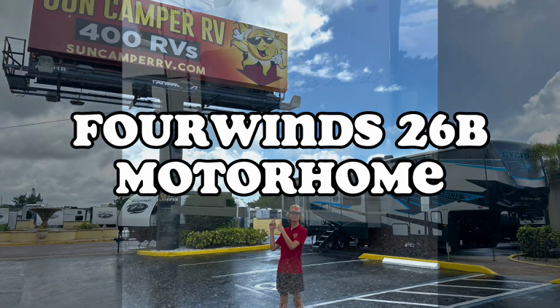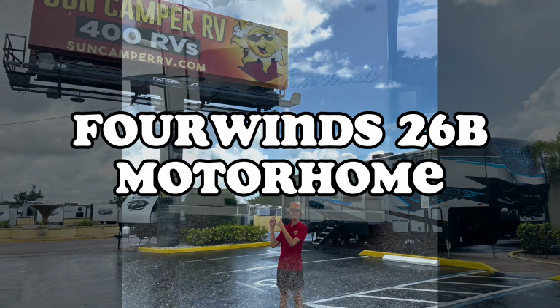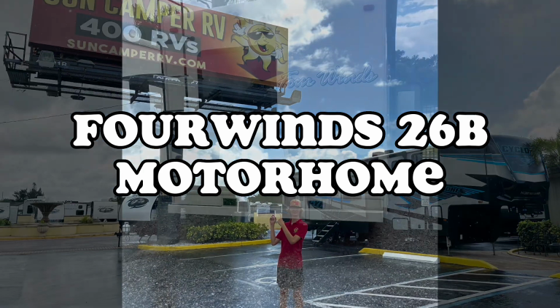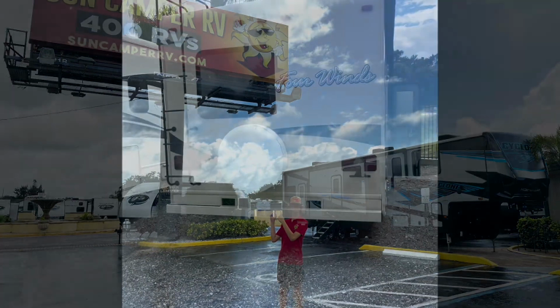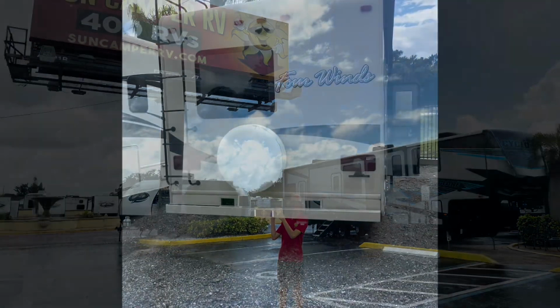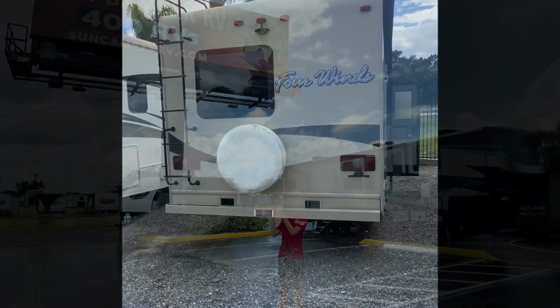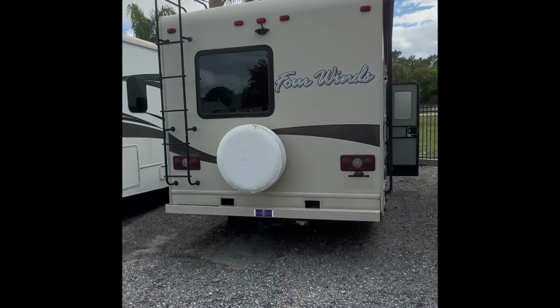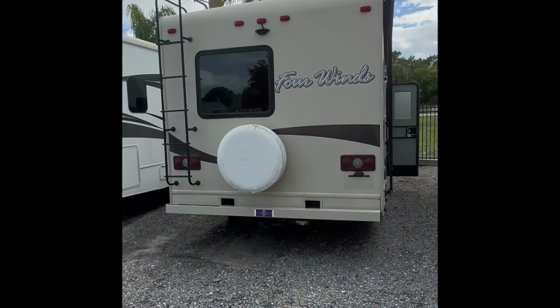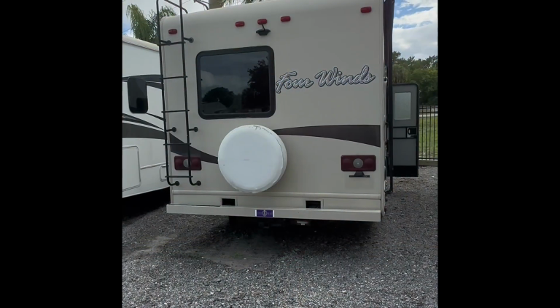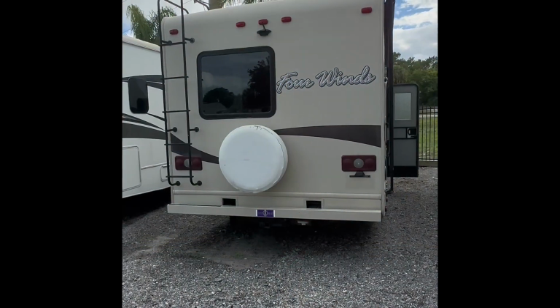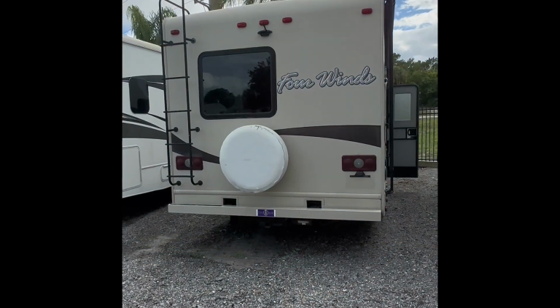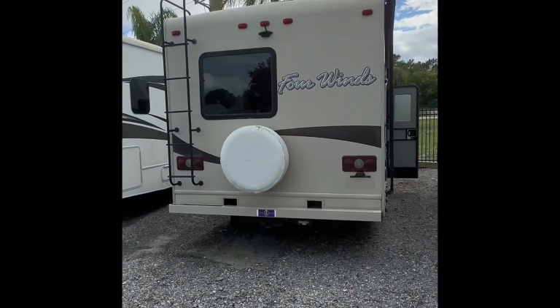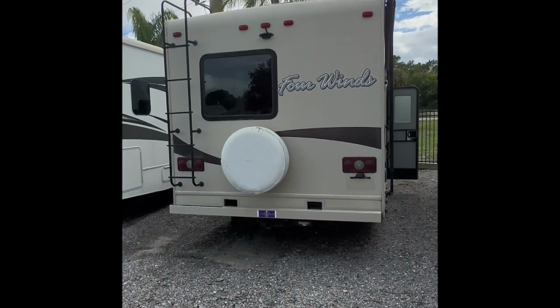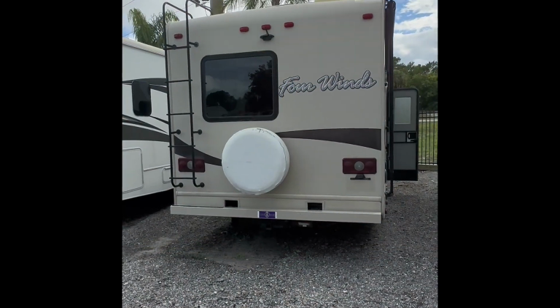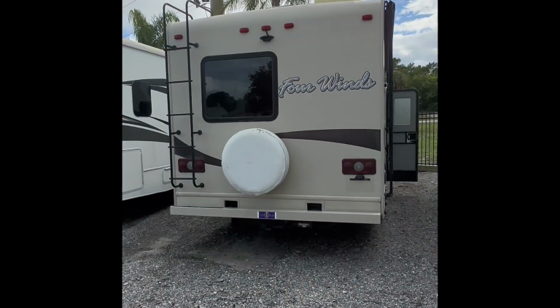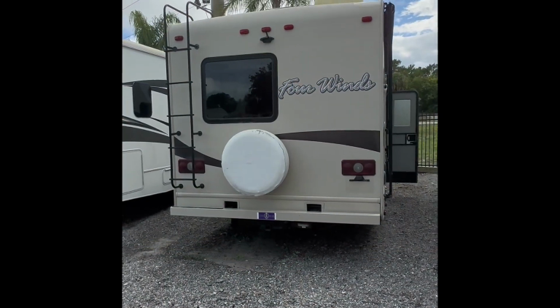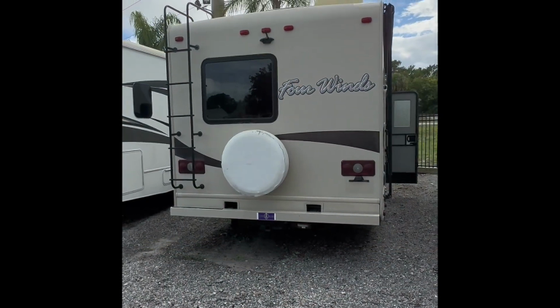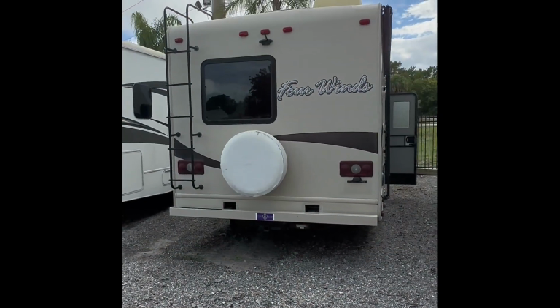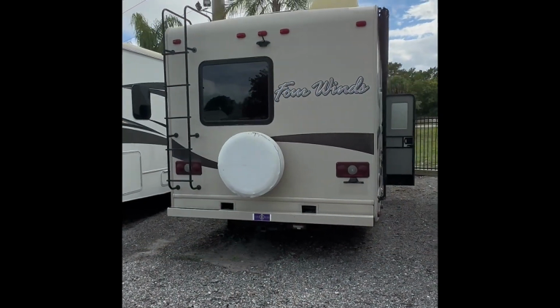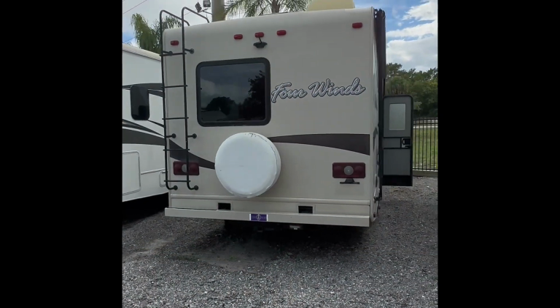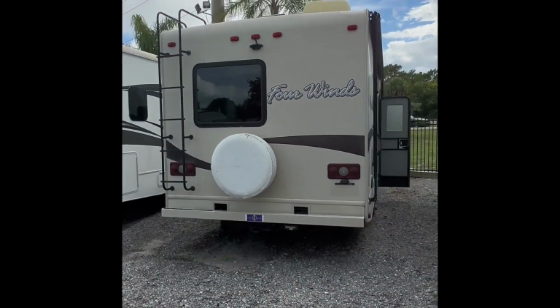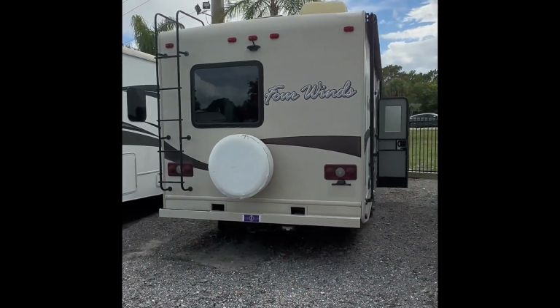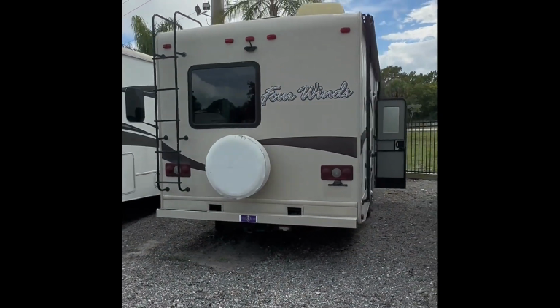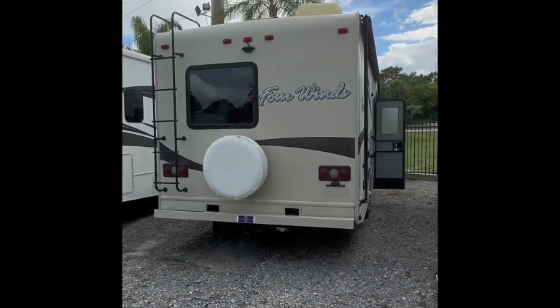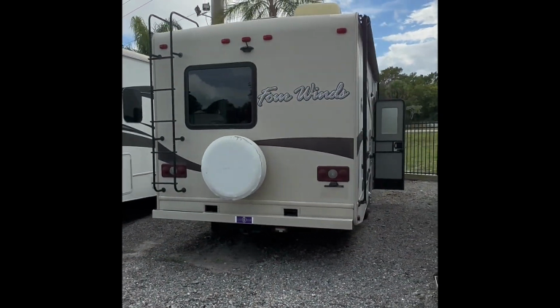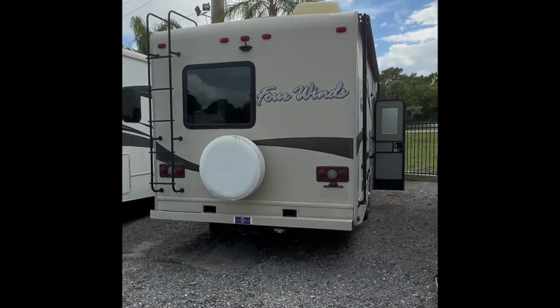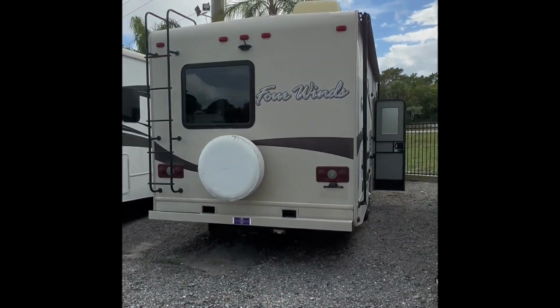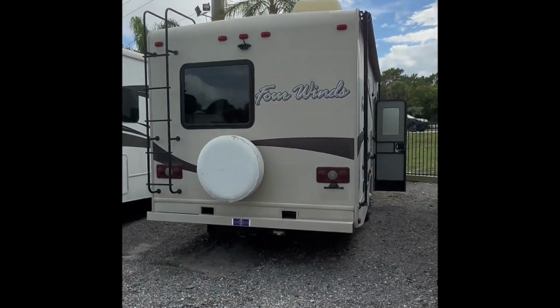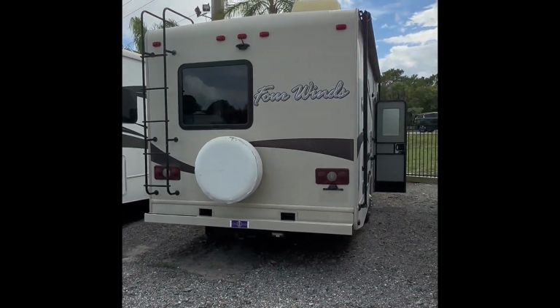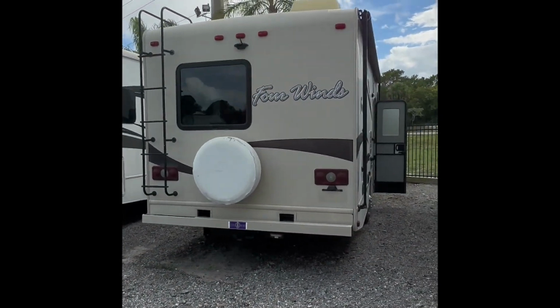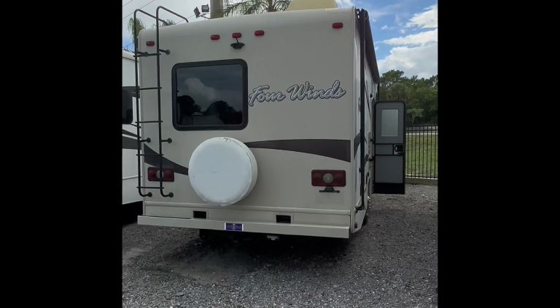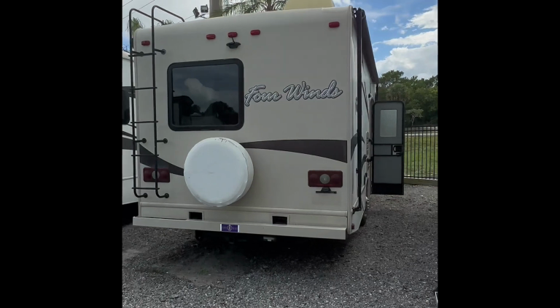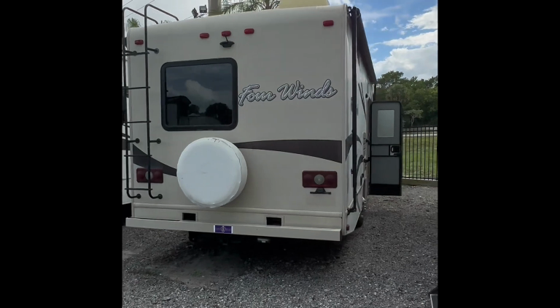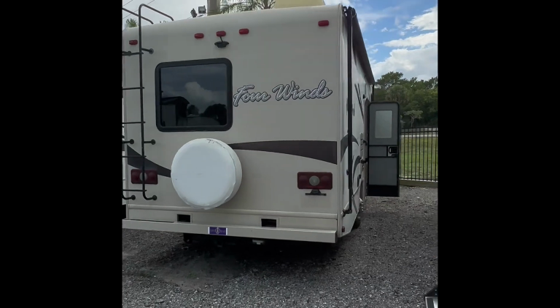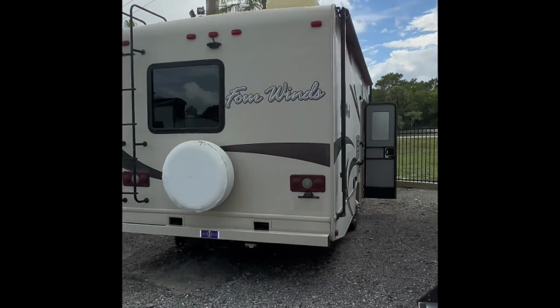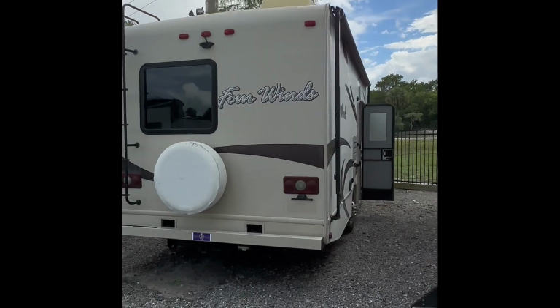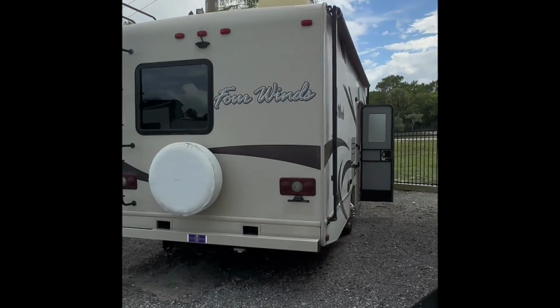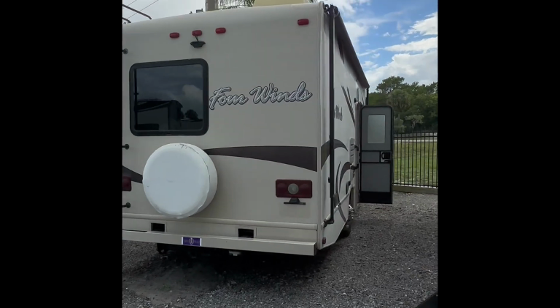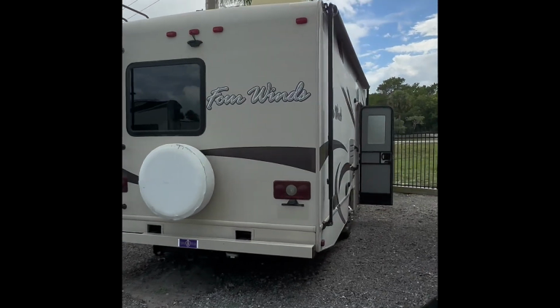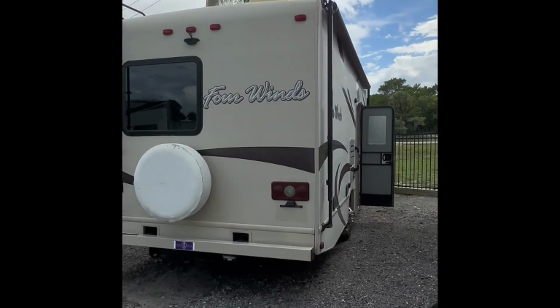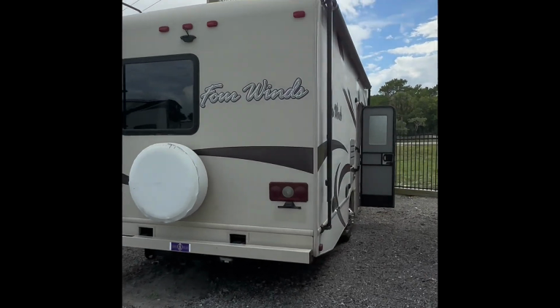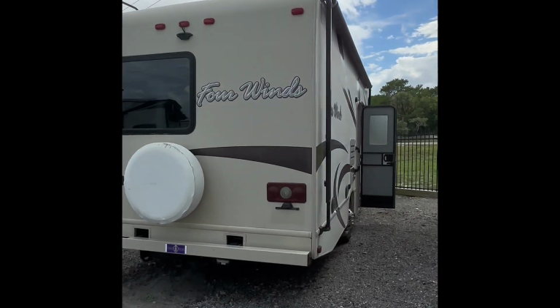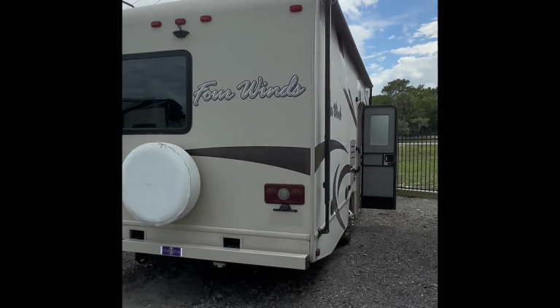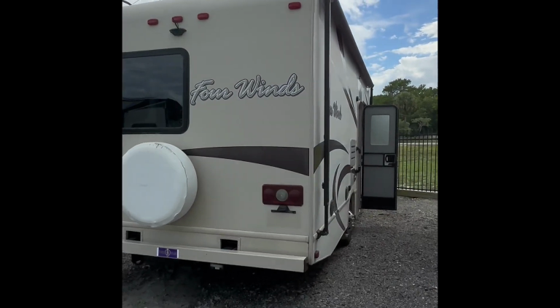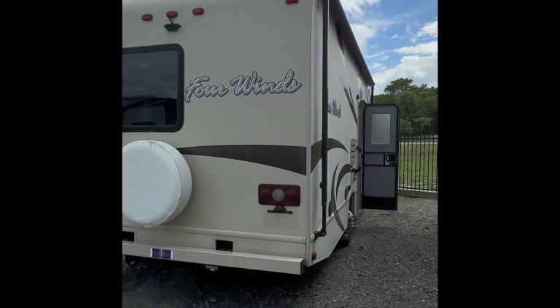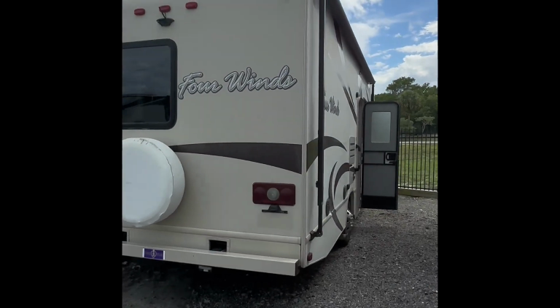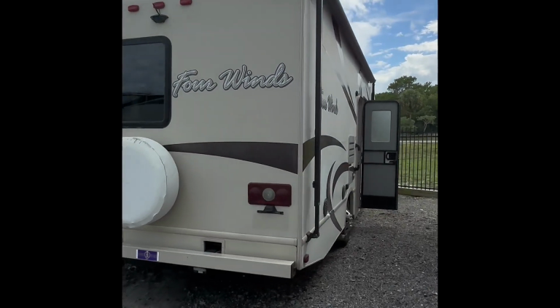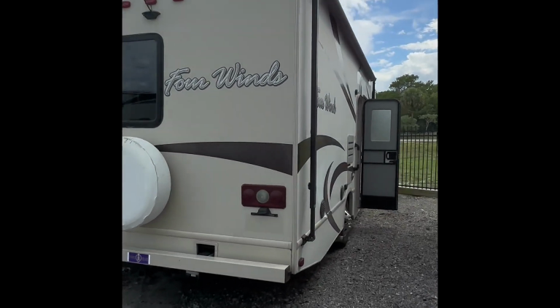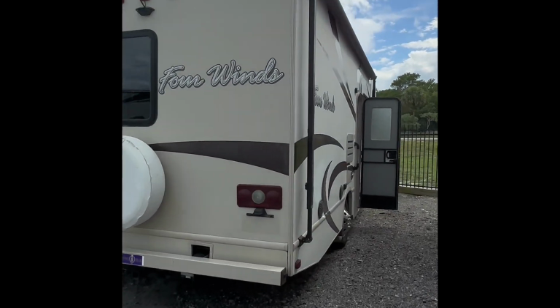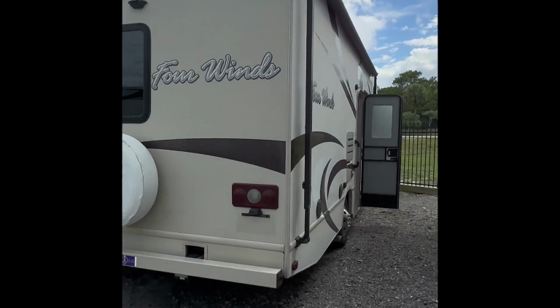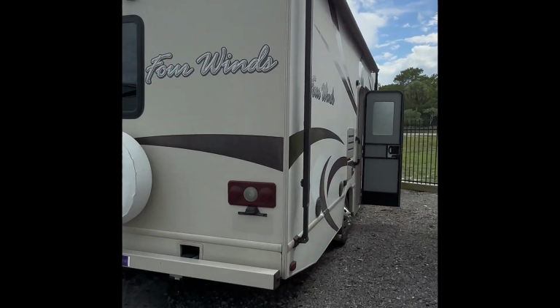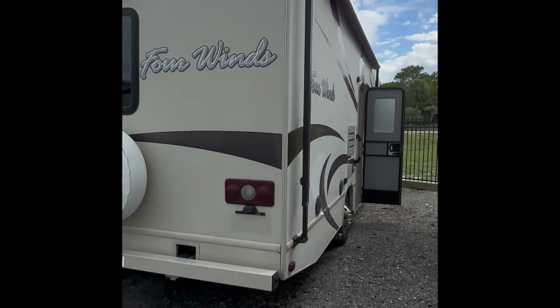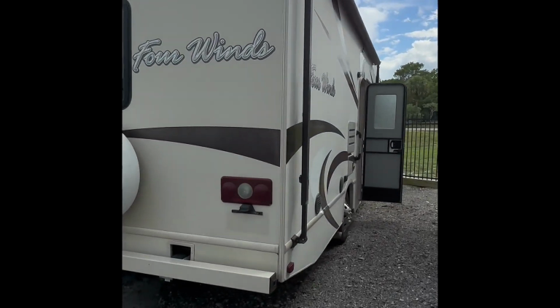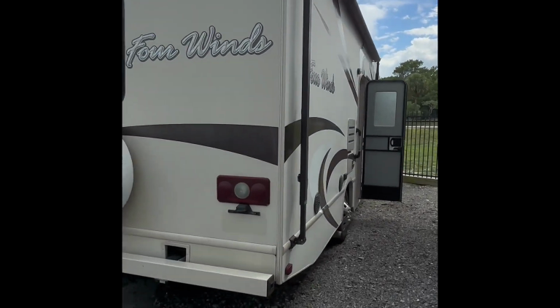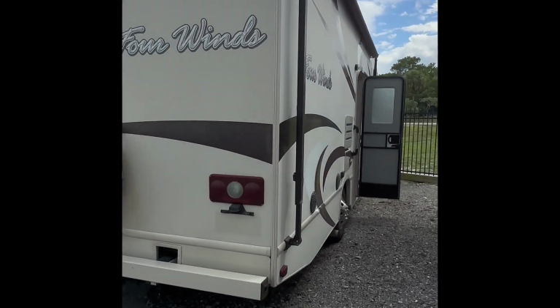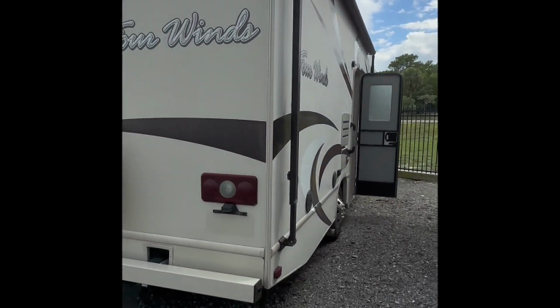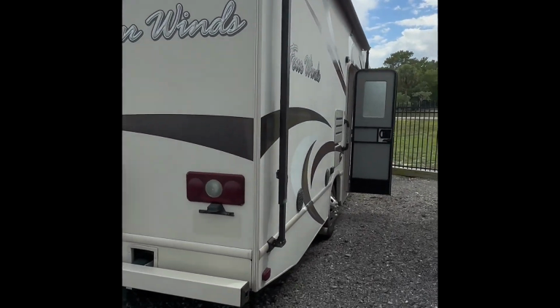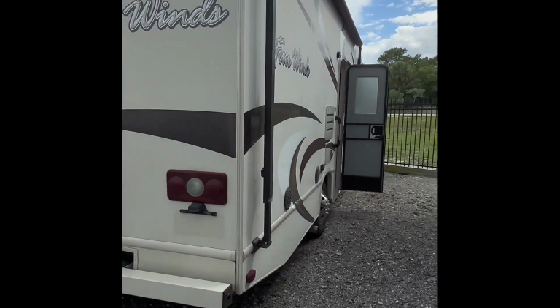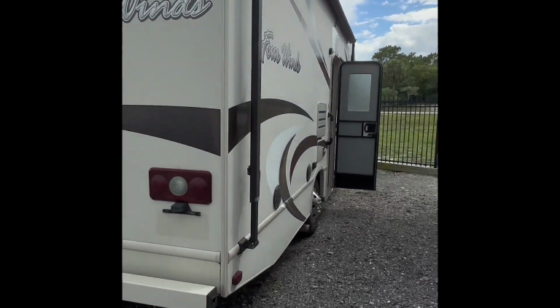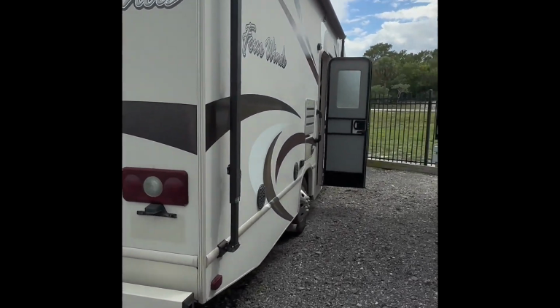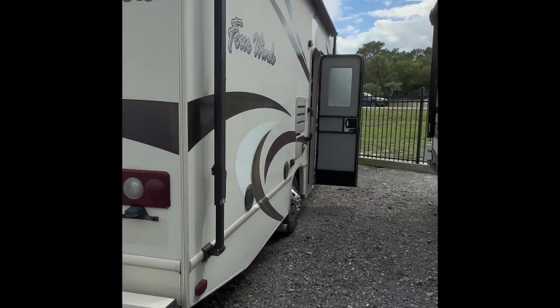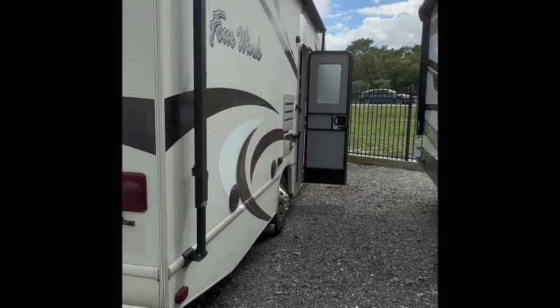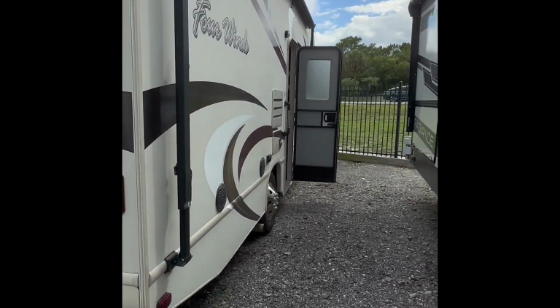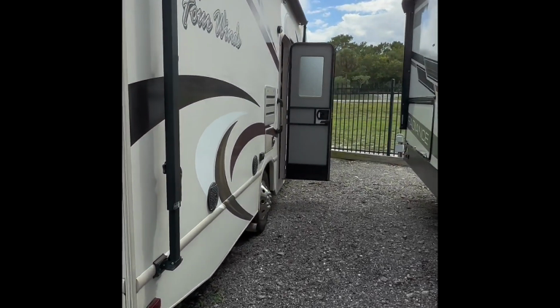Hello everyone, this is Aaron with Sun Camper Liquidators, and today I'll be showing you guys the Four Winds 26V motorhome.